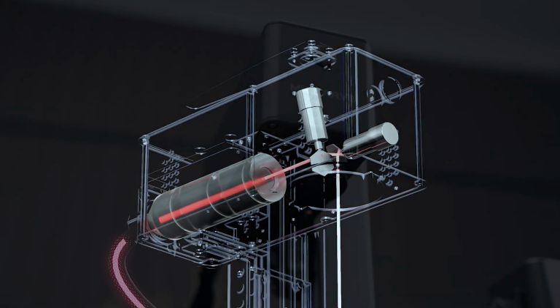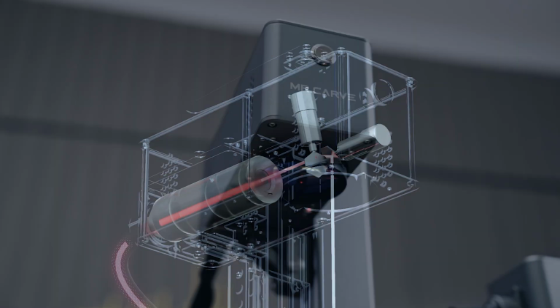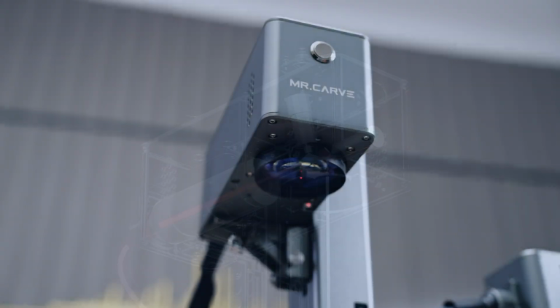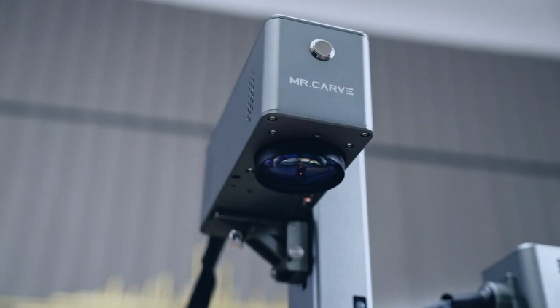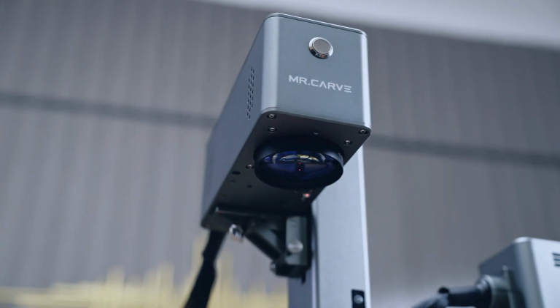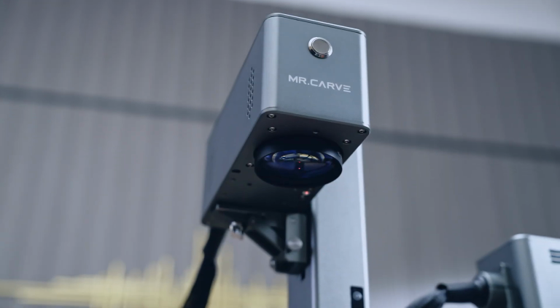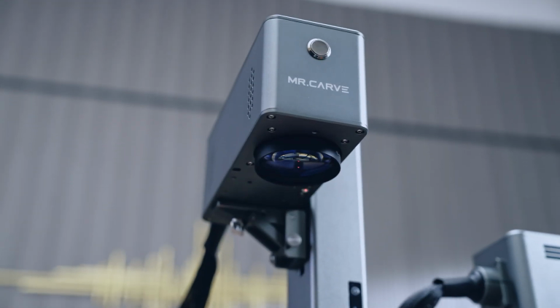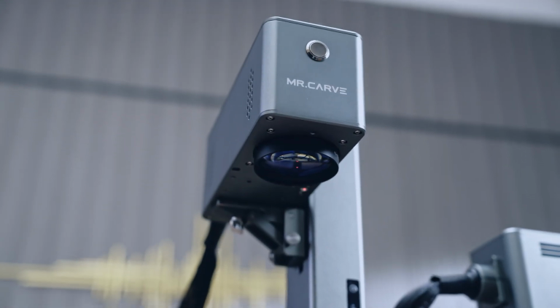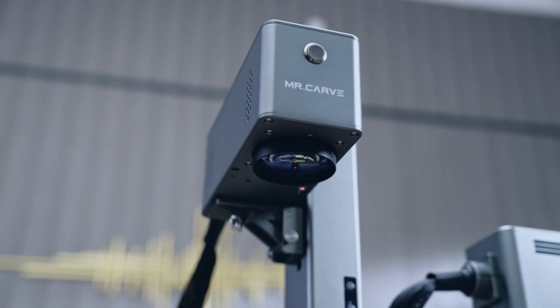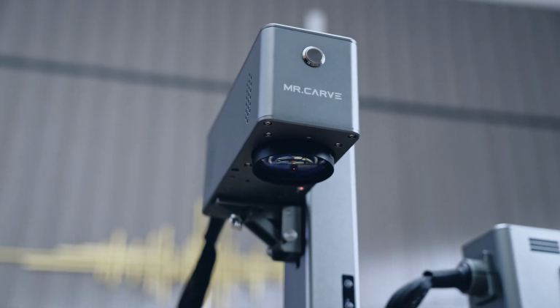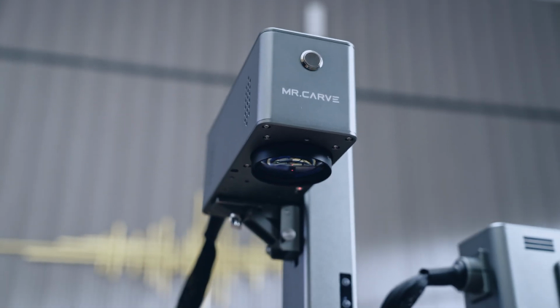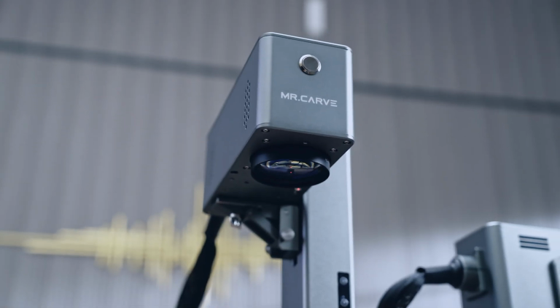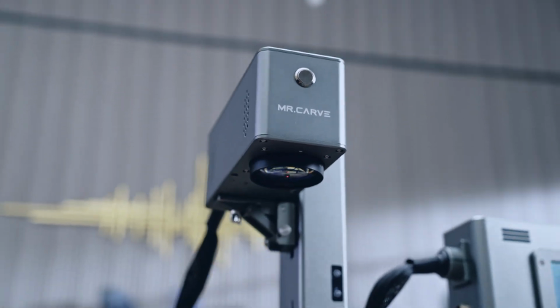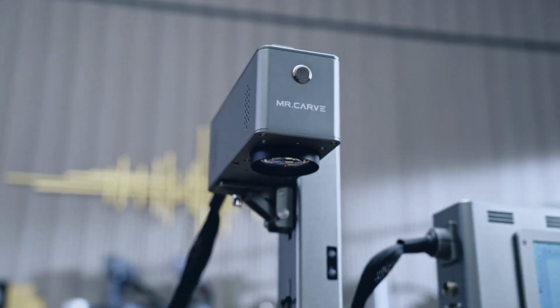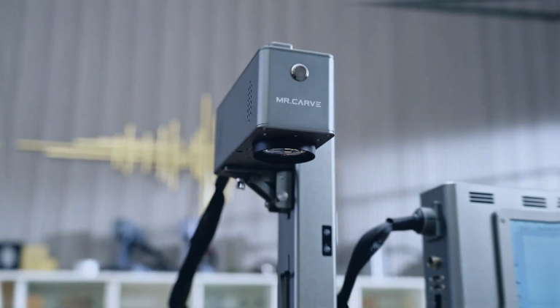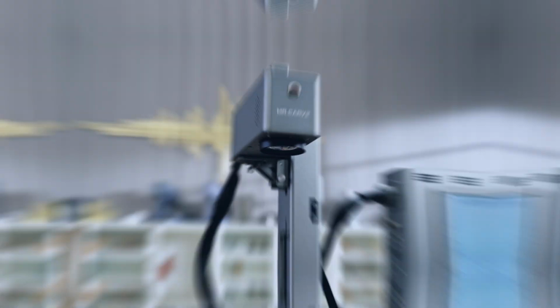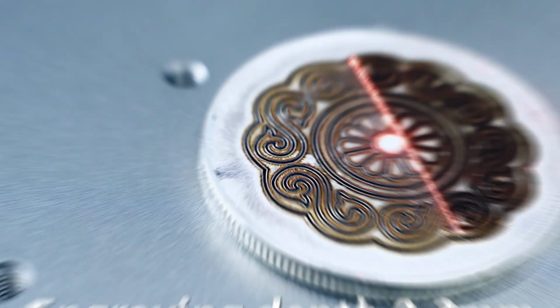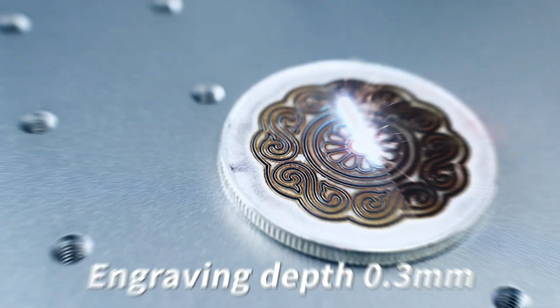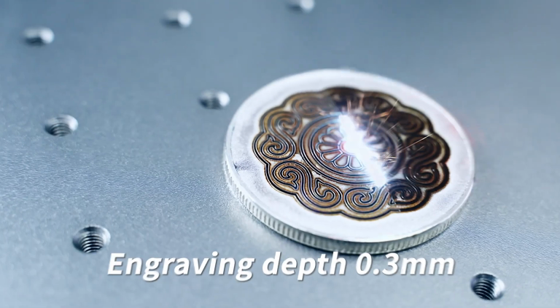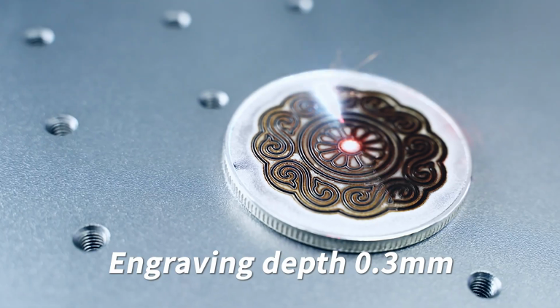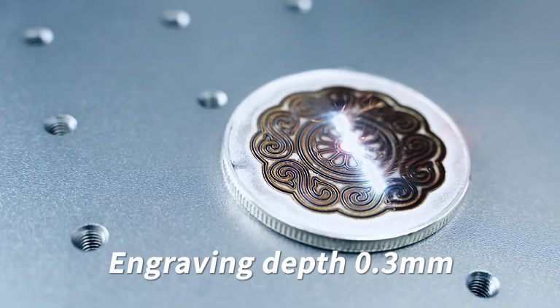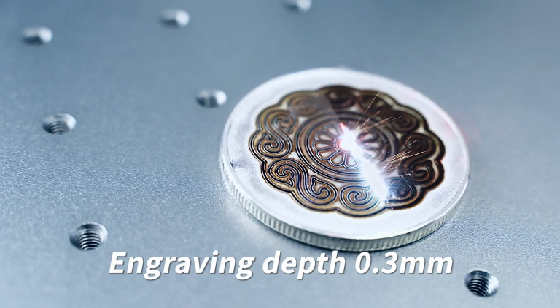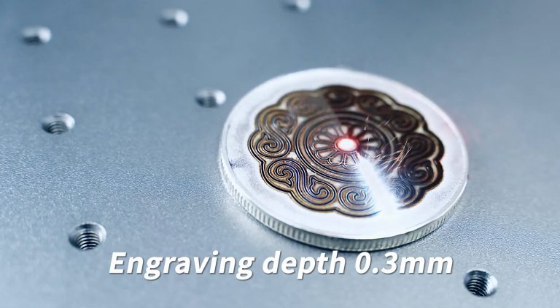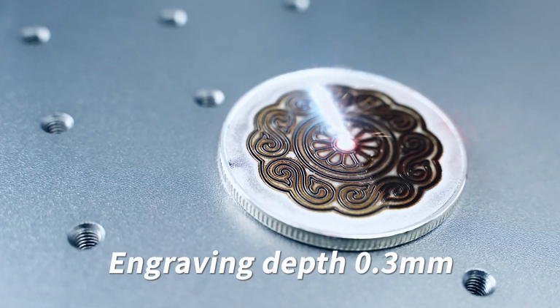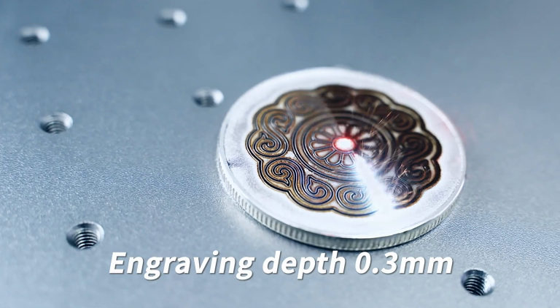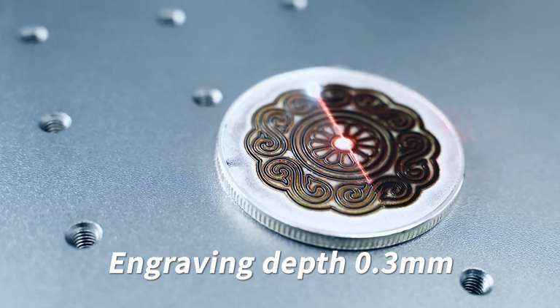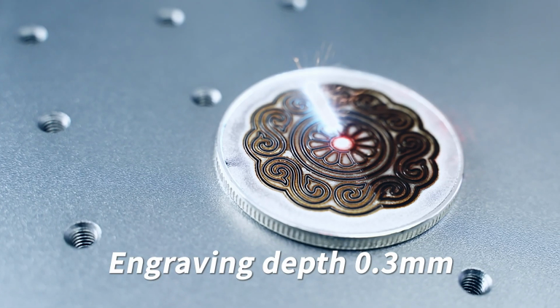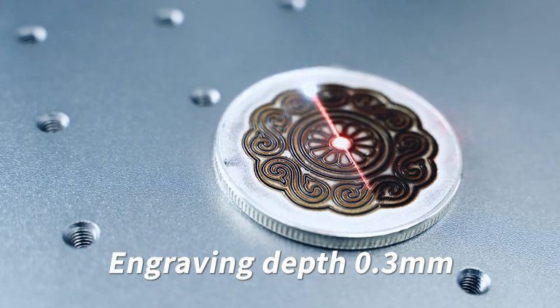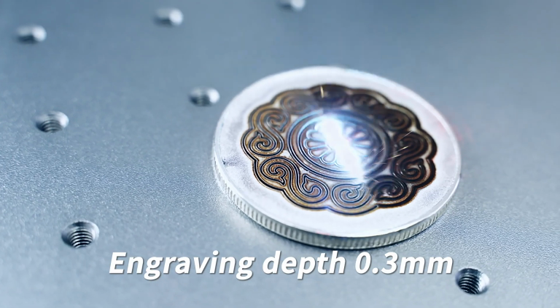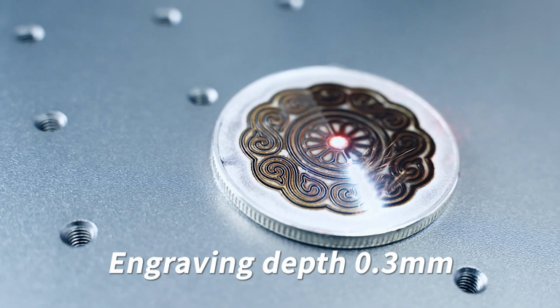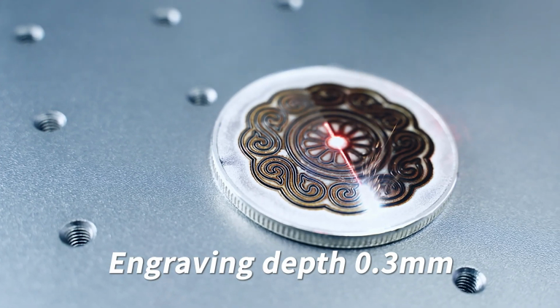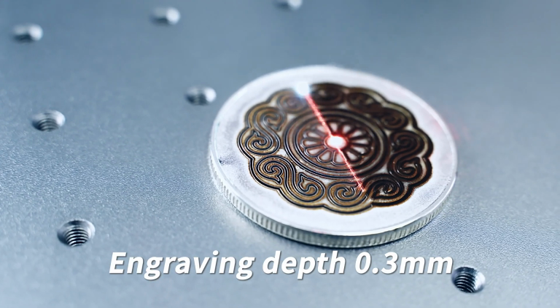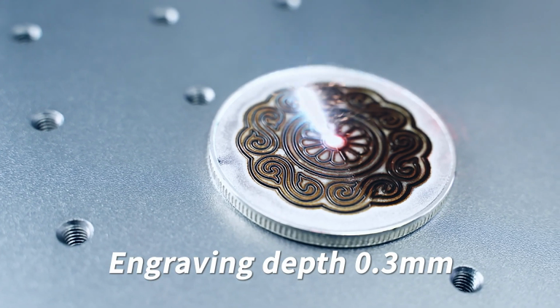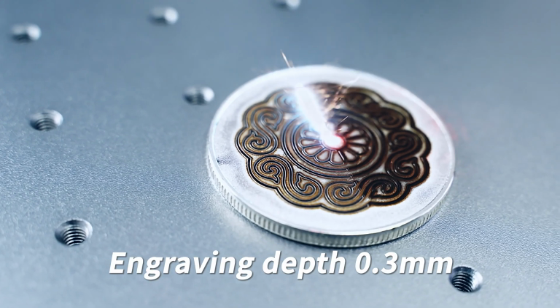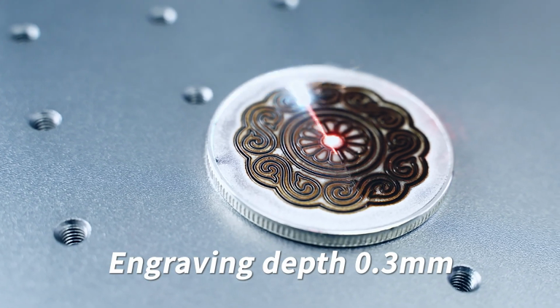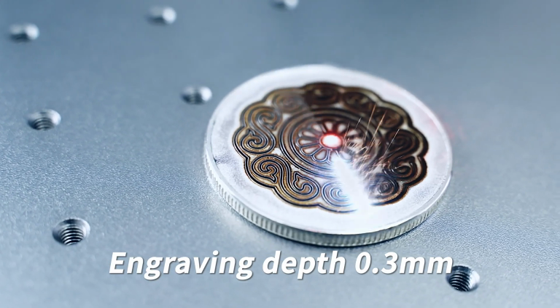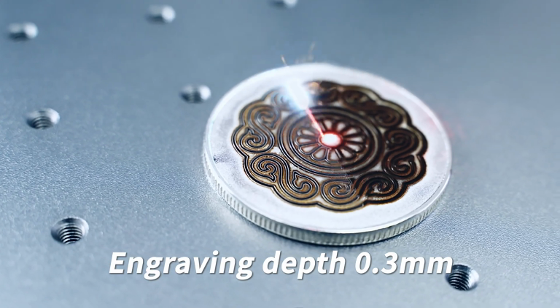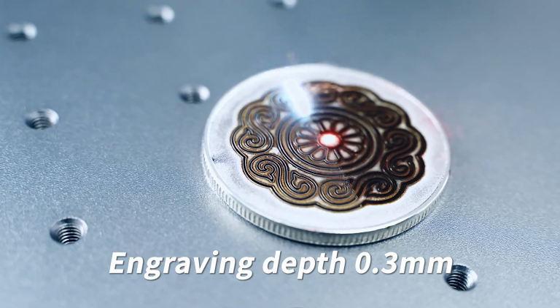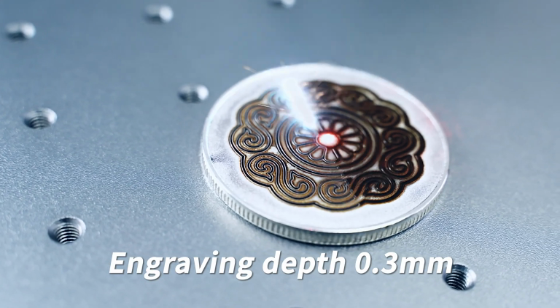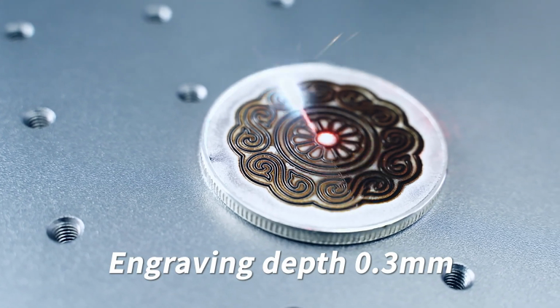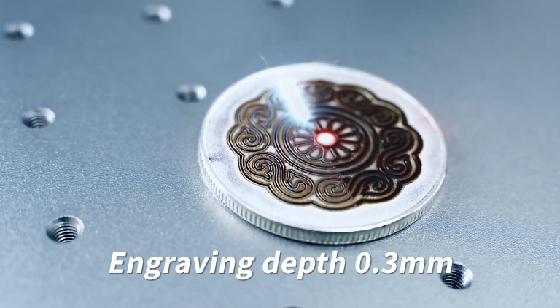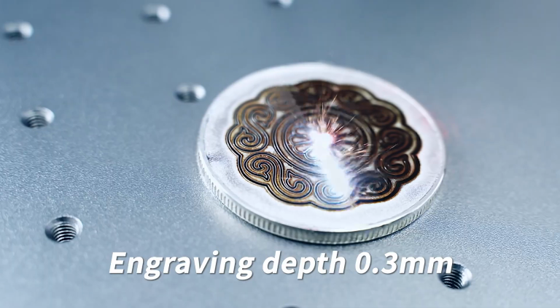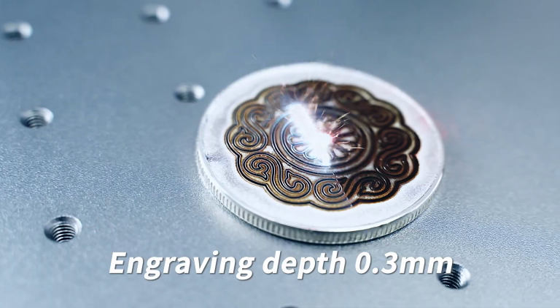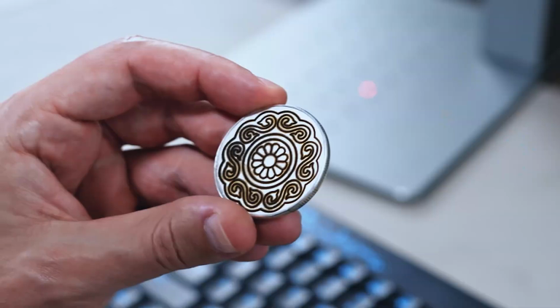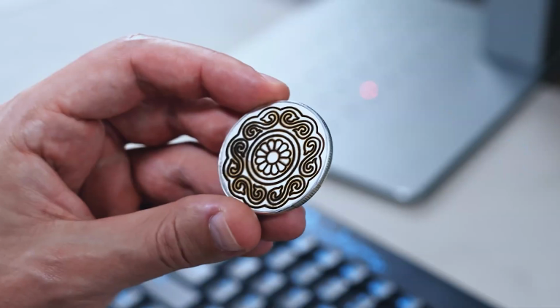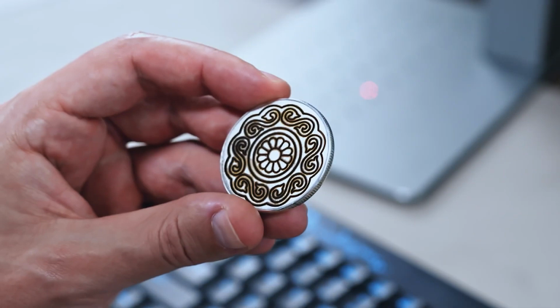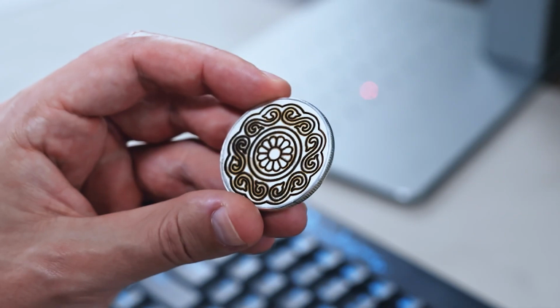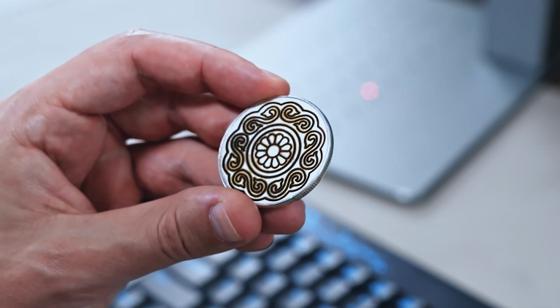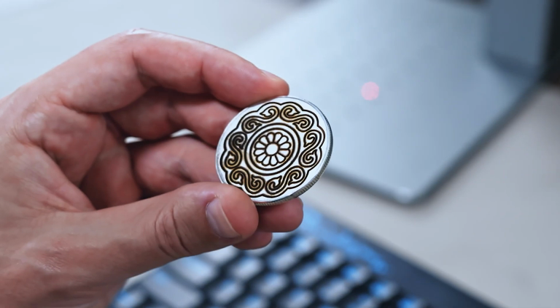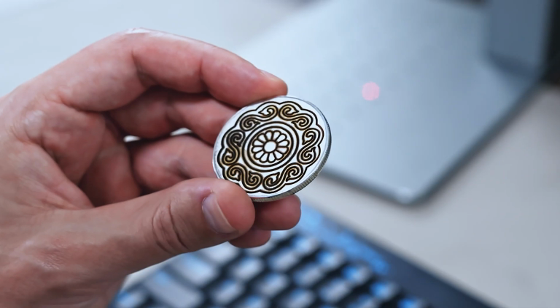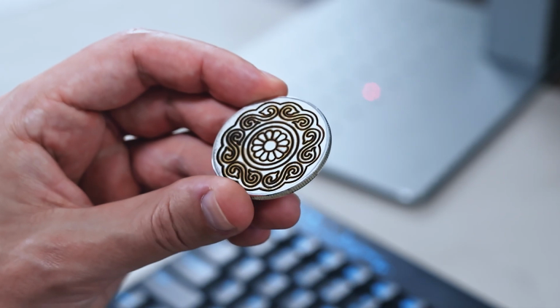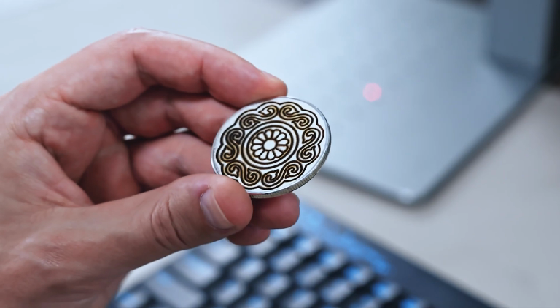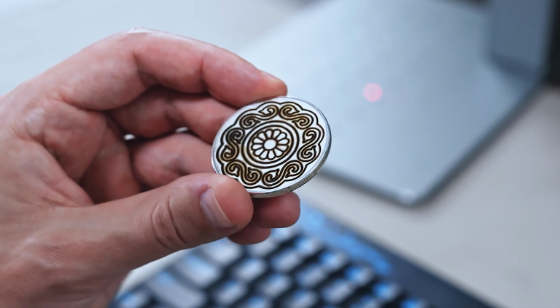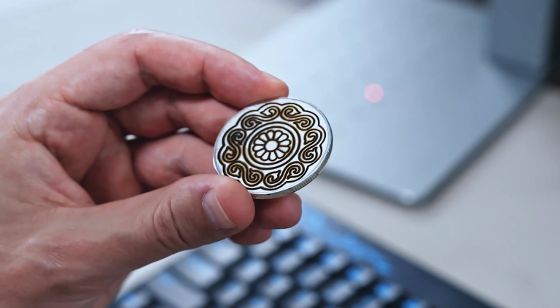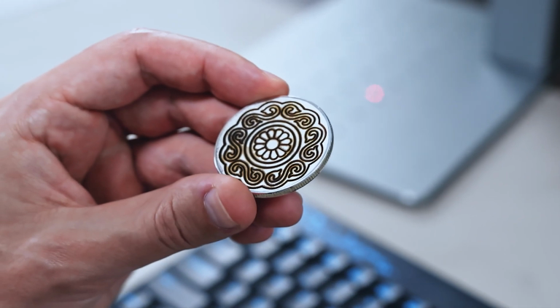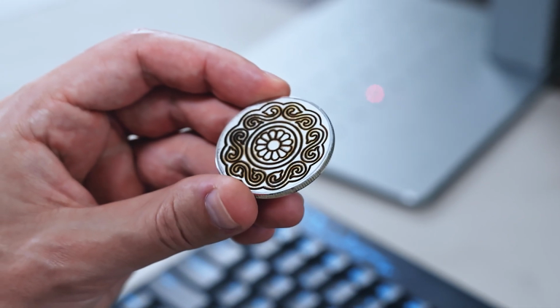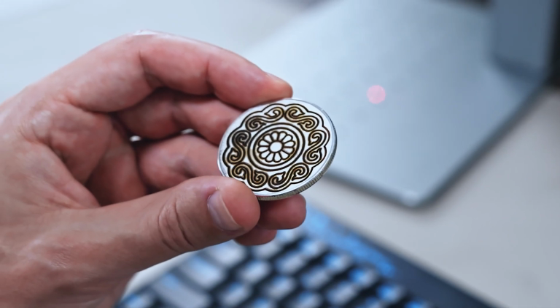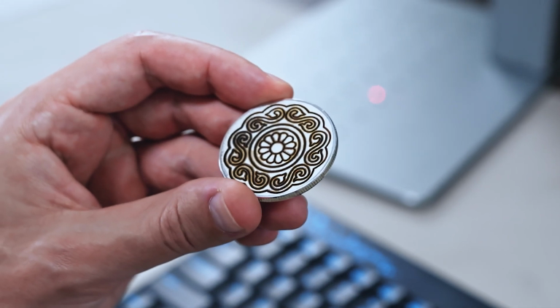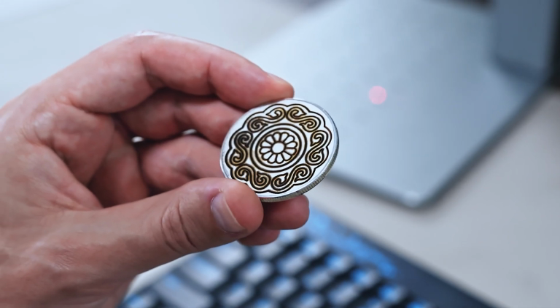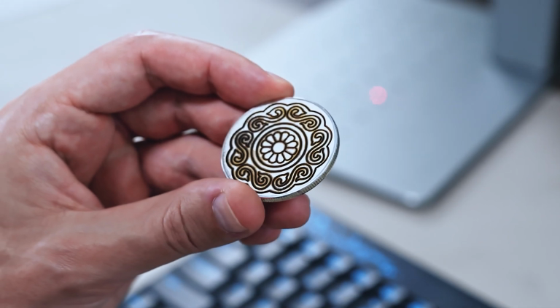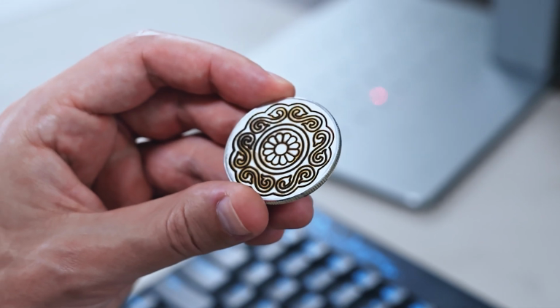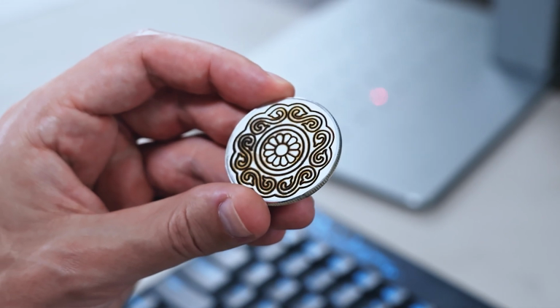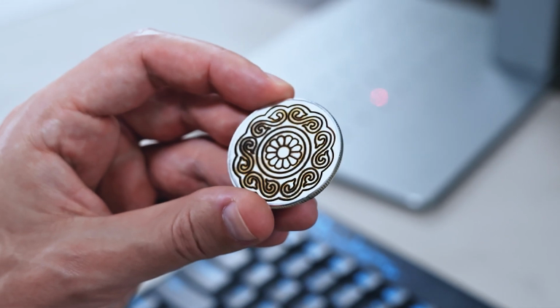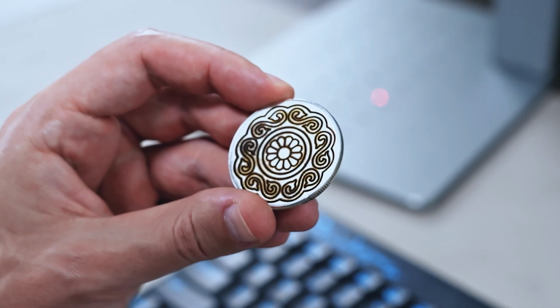The power of the CS2 enabled us to engrave this commemorative coin to a depth of 0.3 mm.